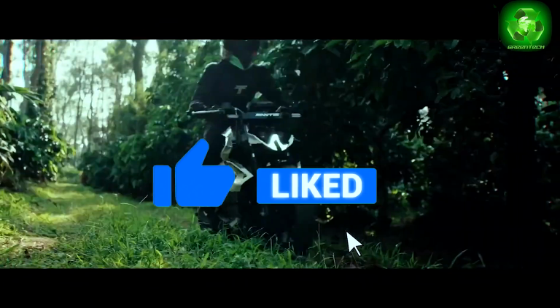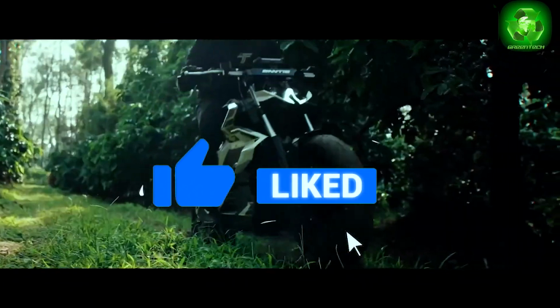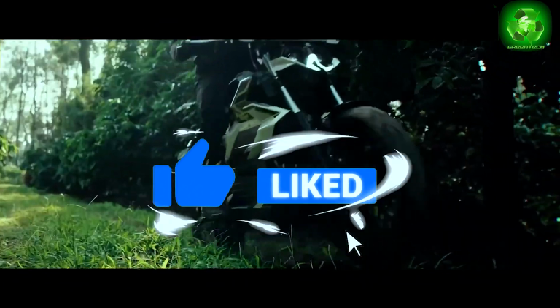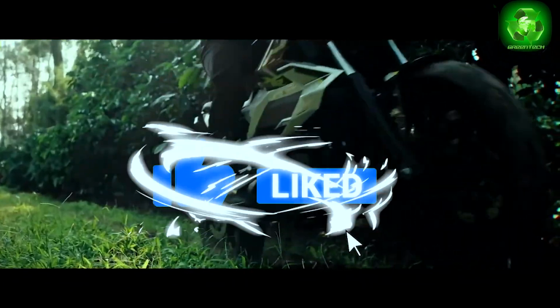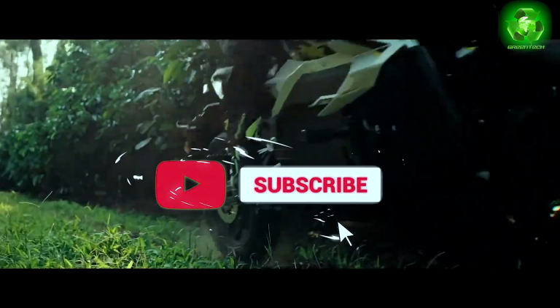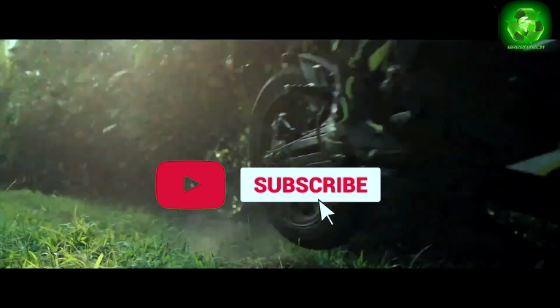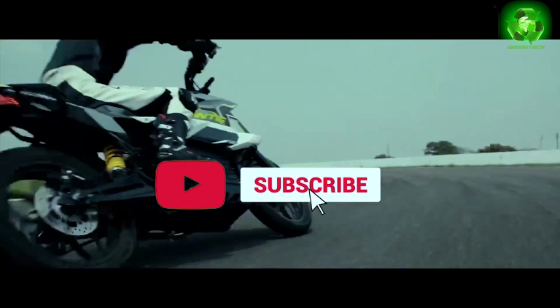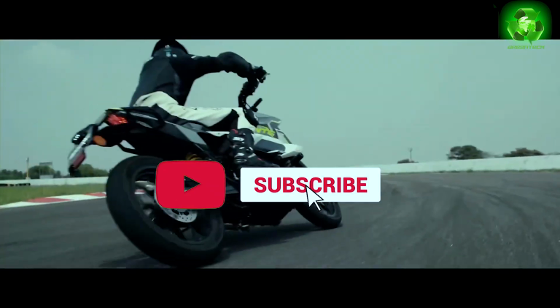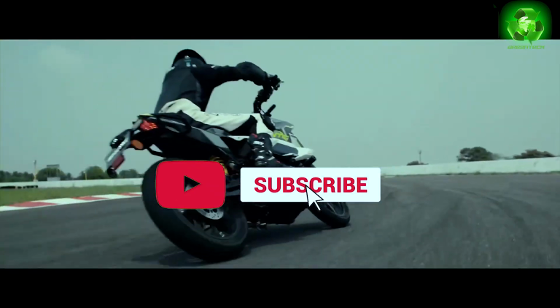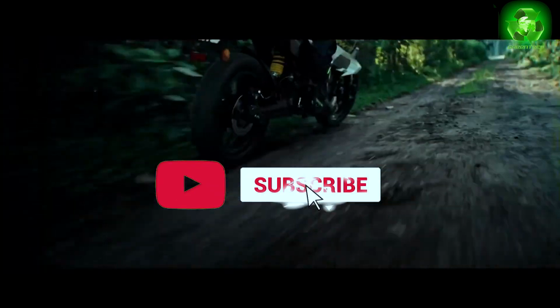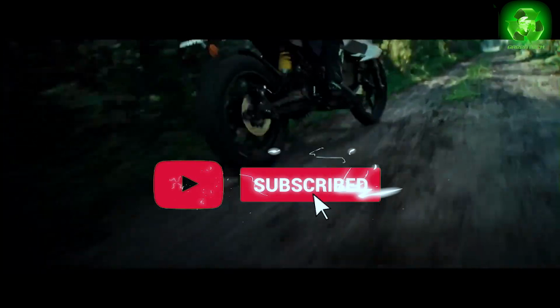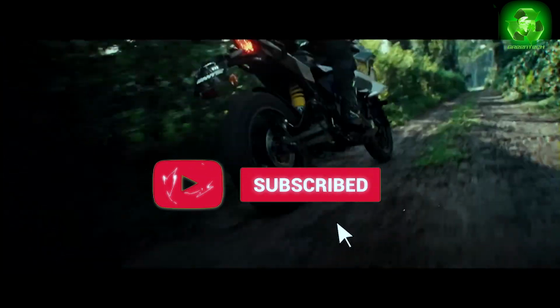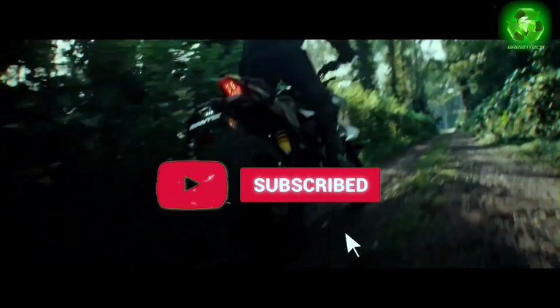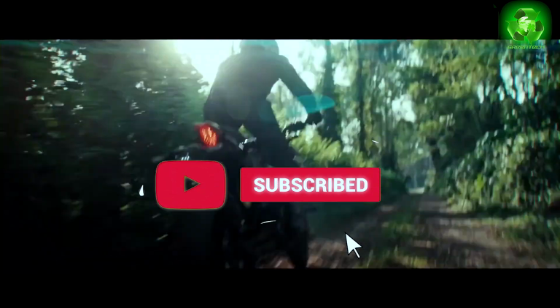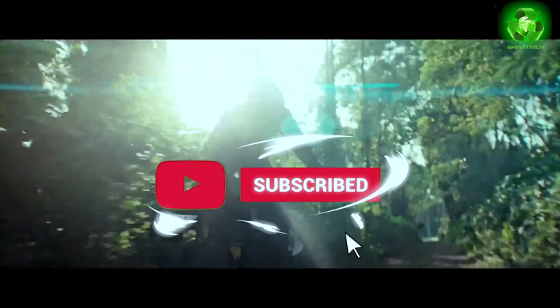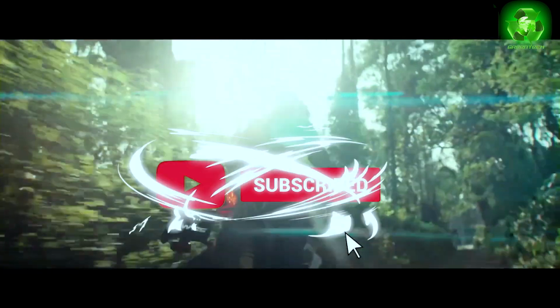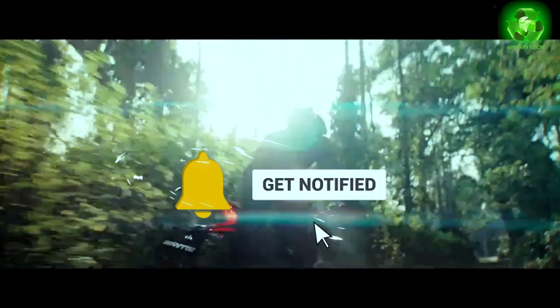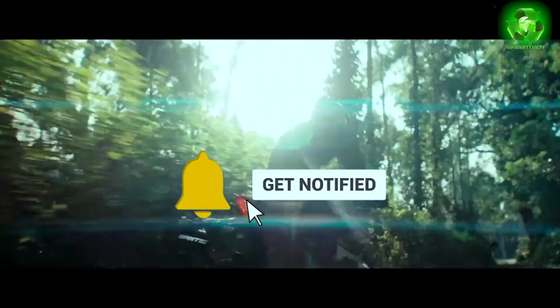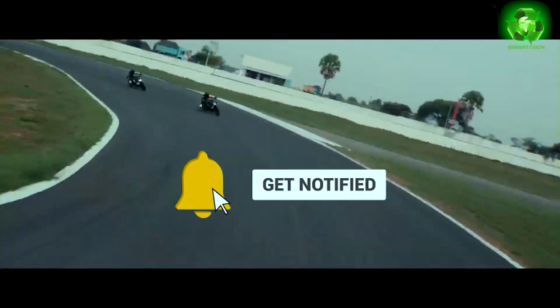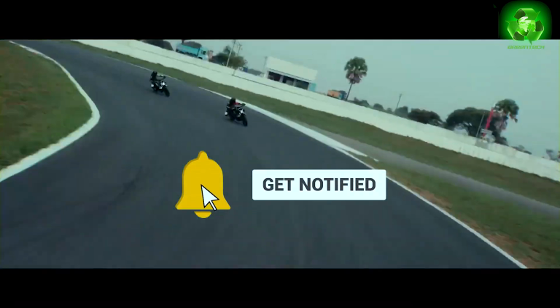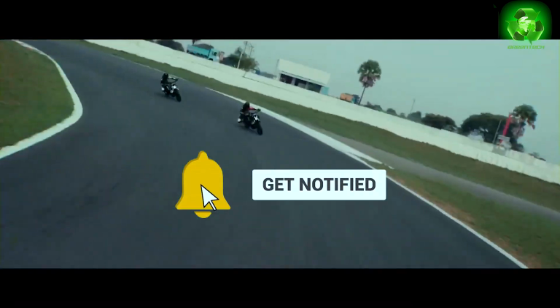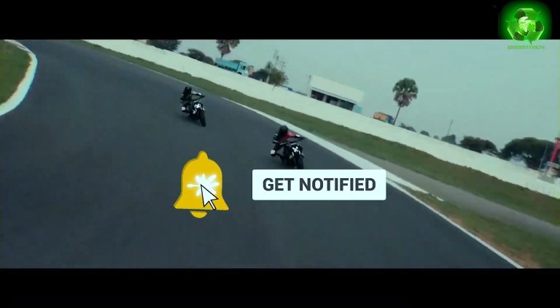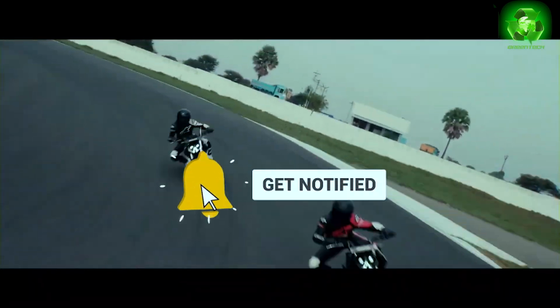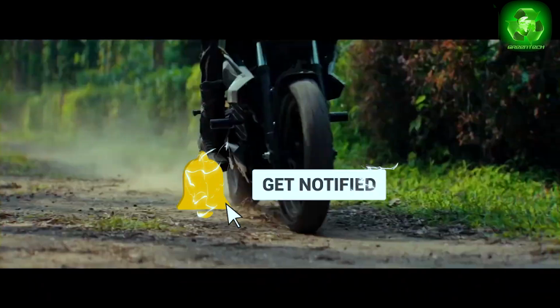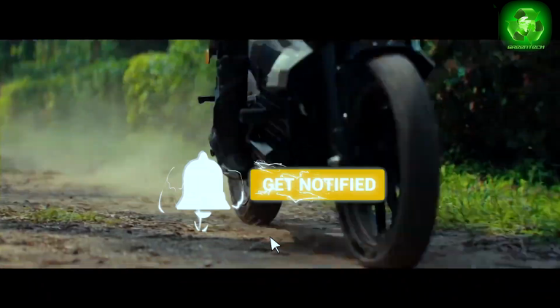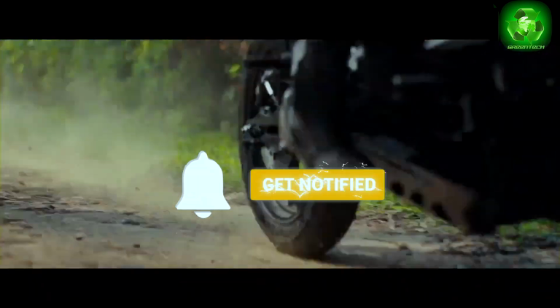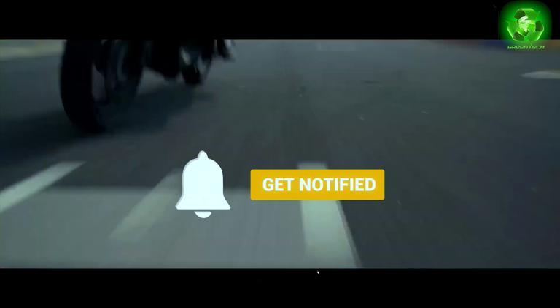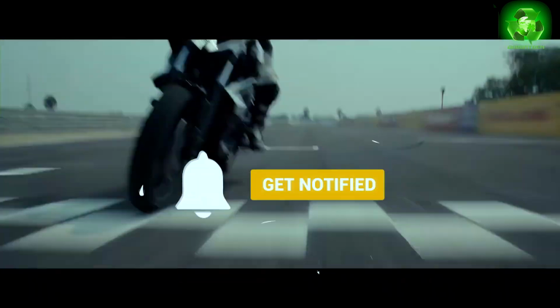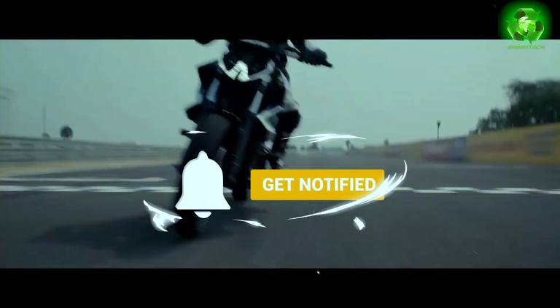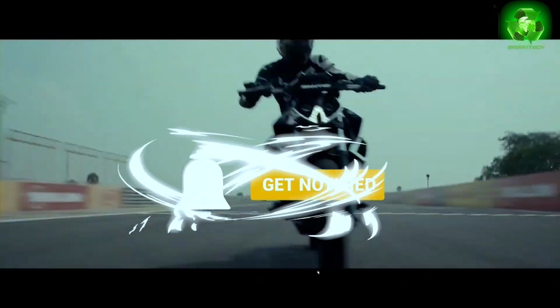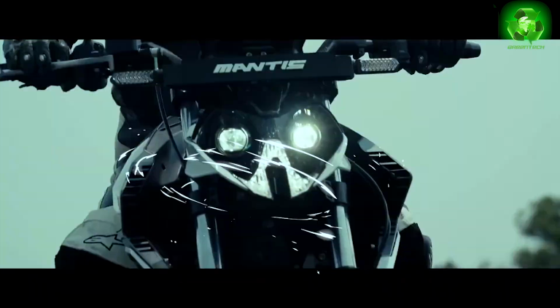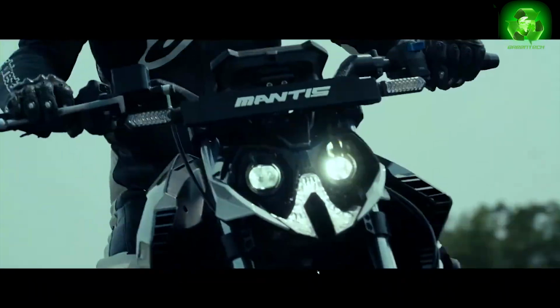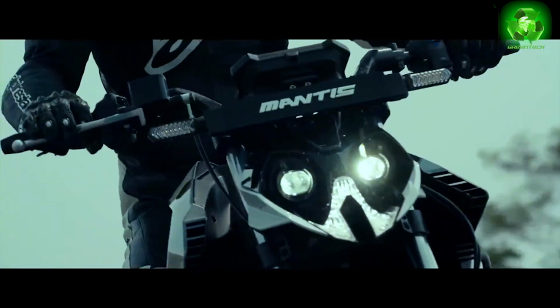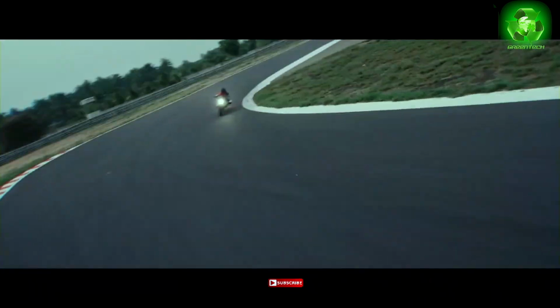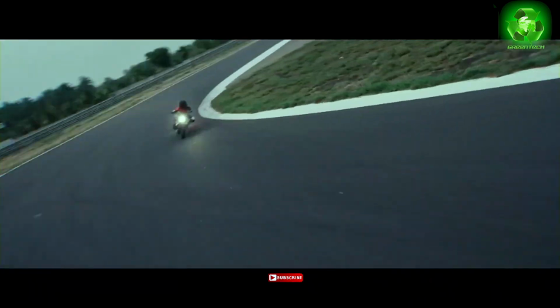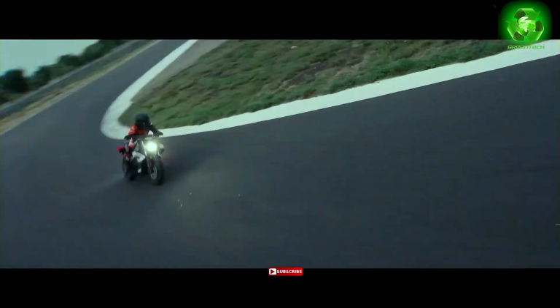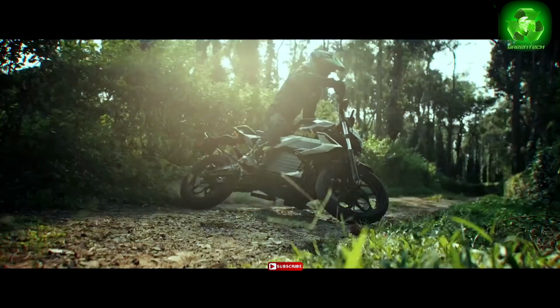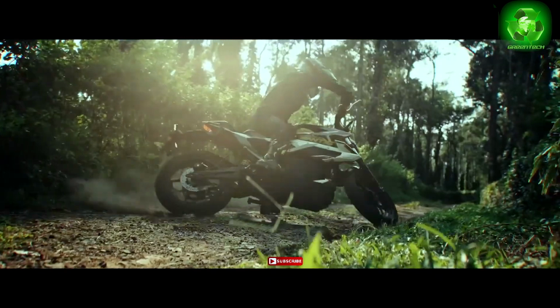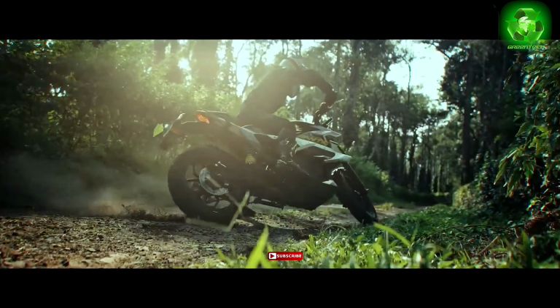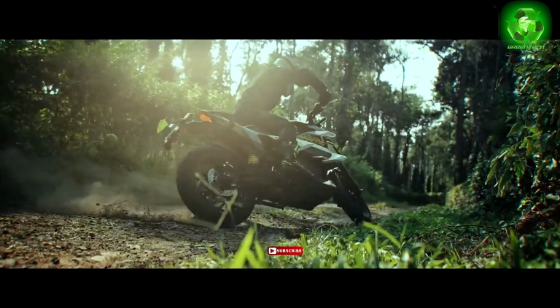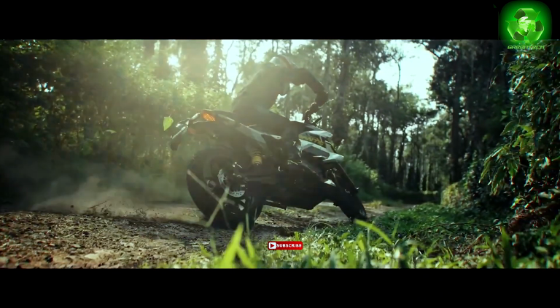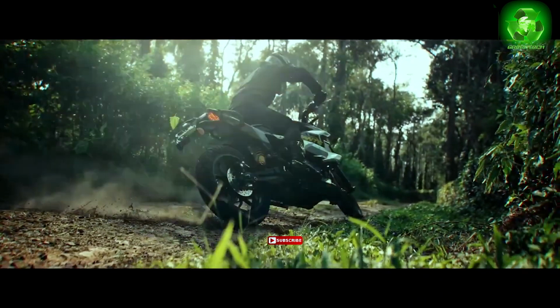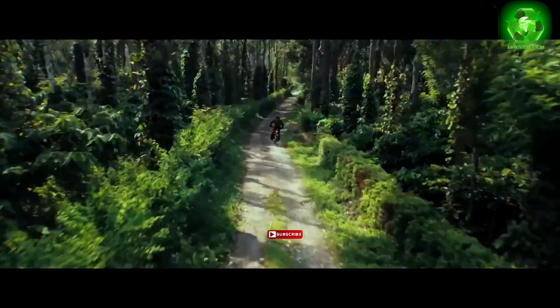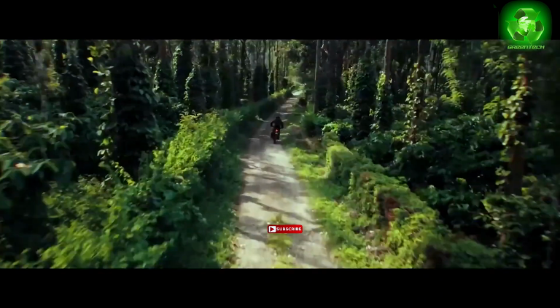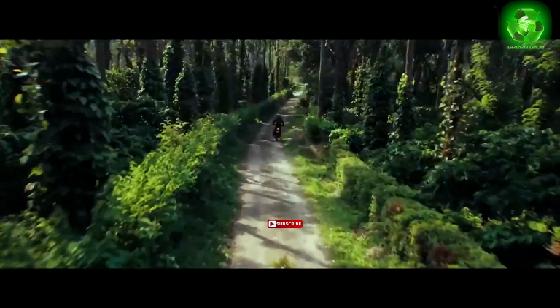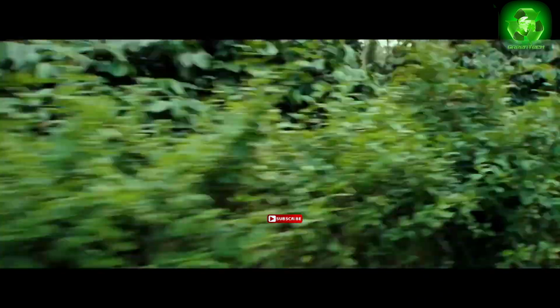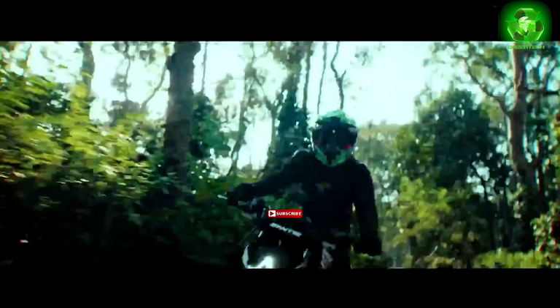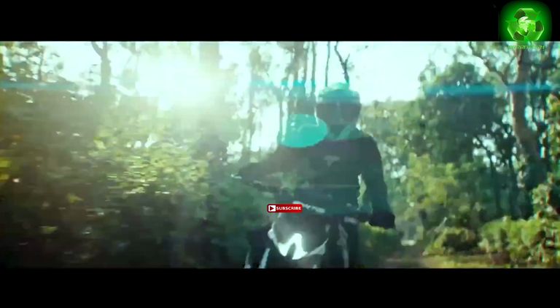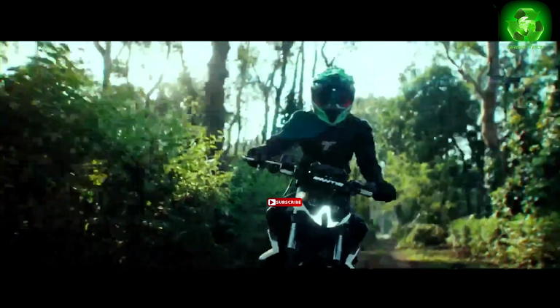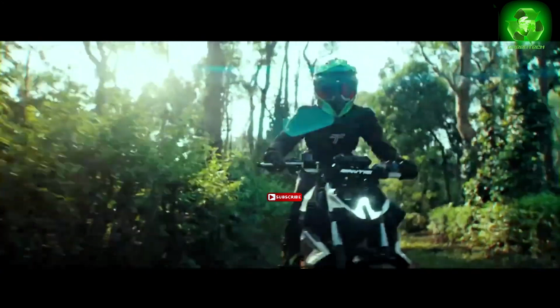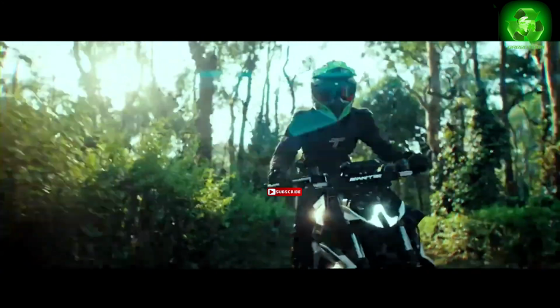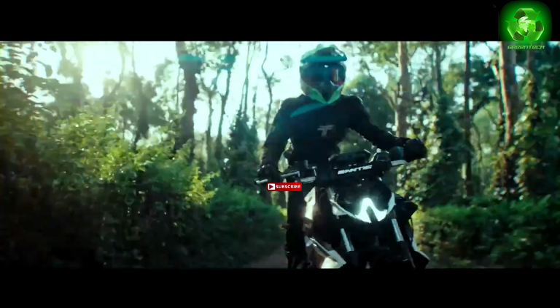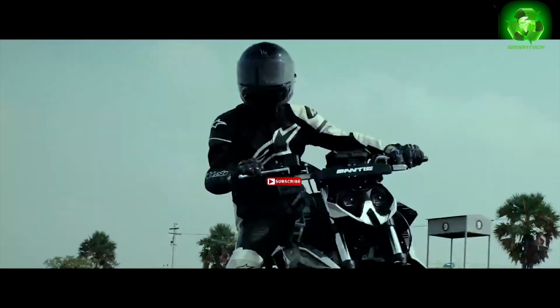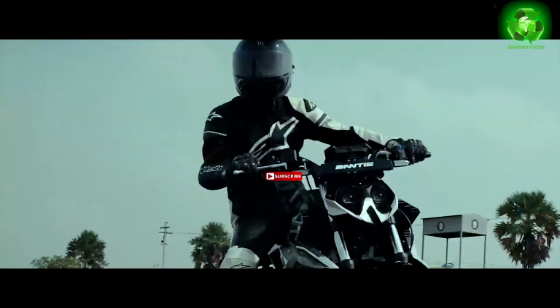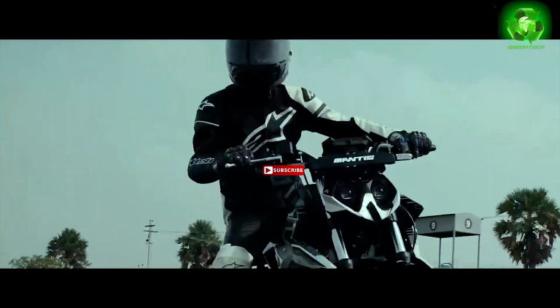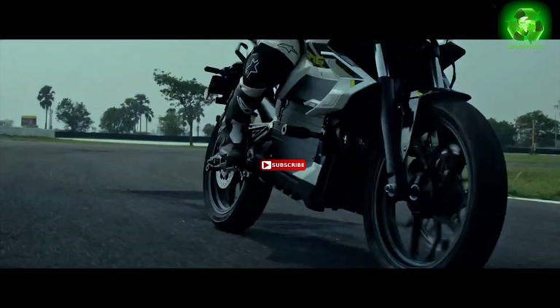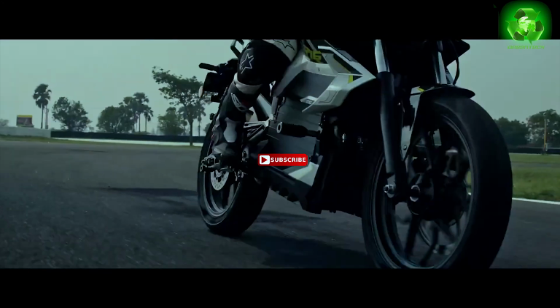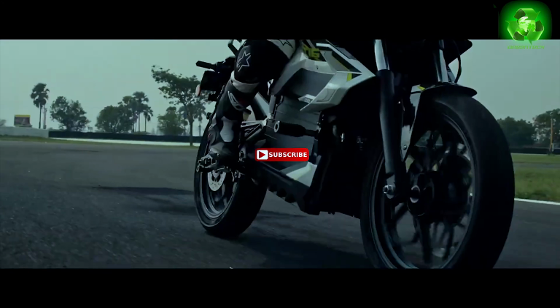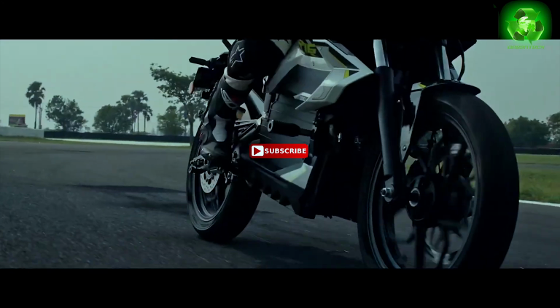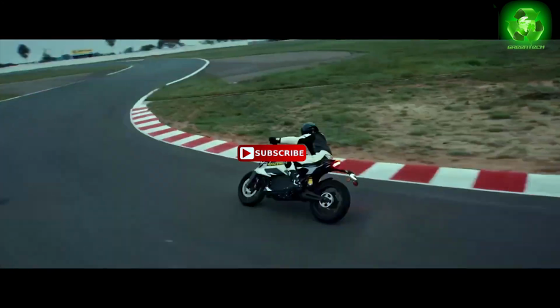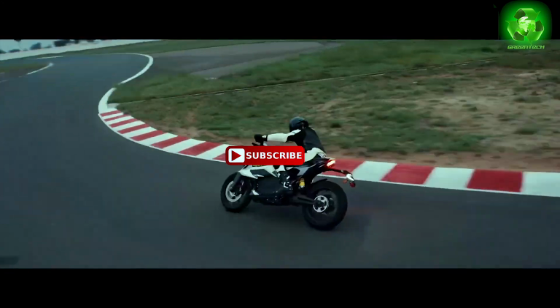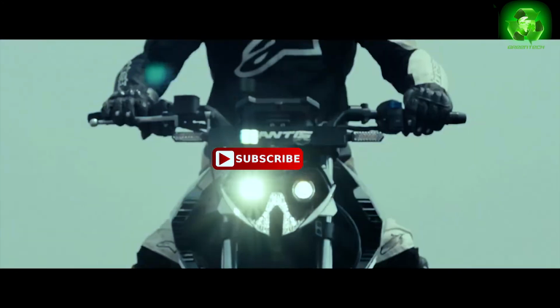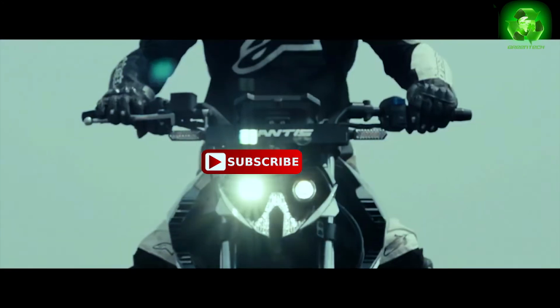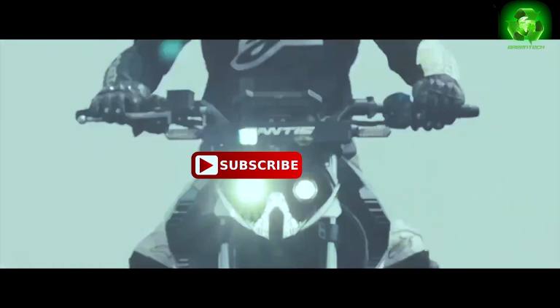If you want to stay updated on everything, please subscribe to the channel and like this video for more upcoming electric motorcycle news.